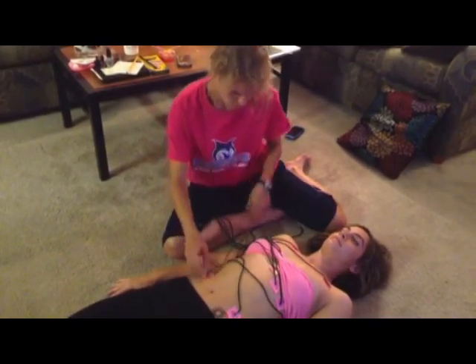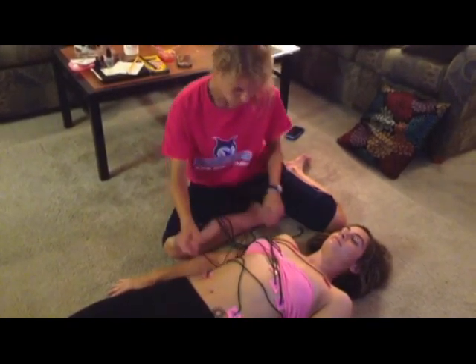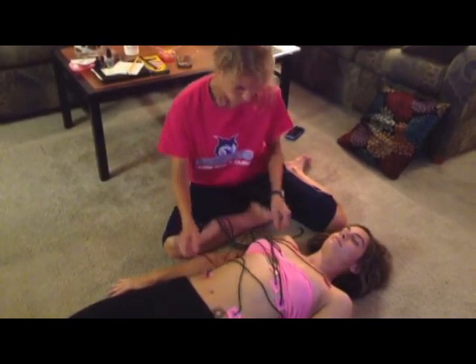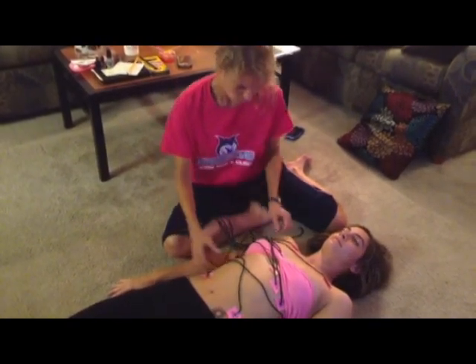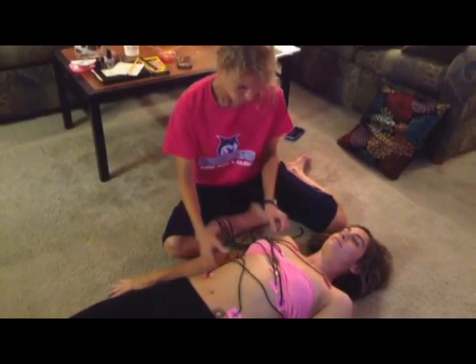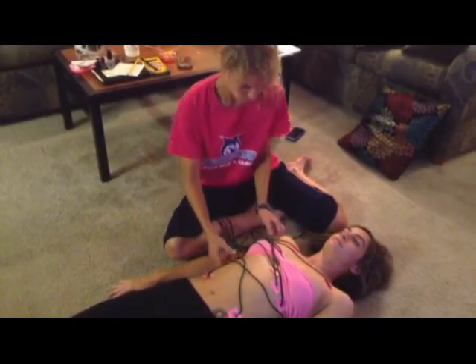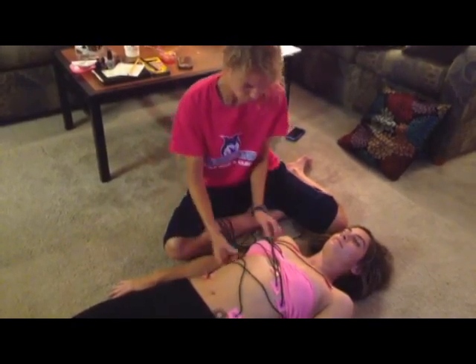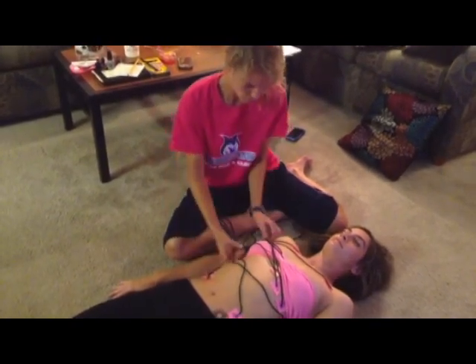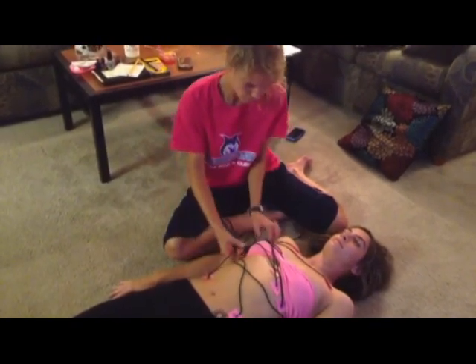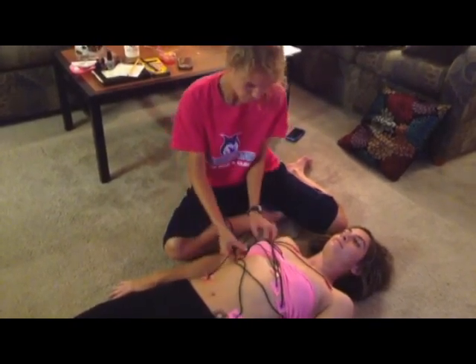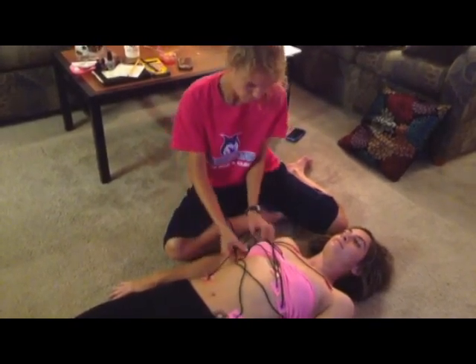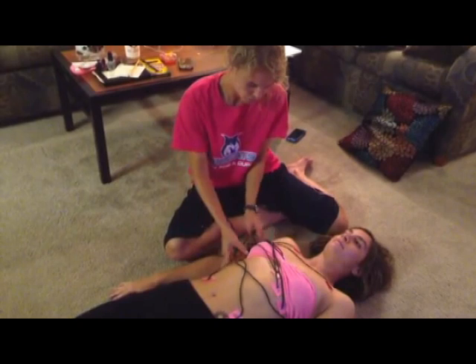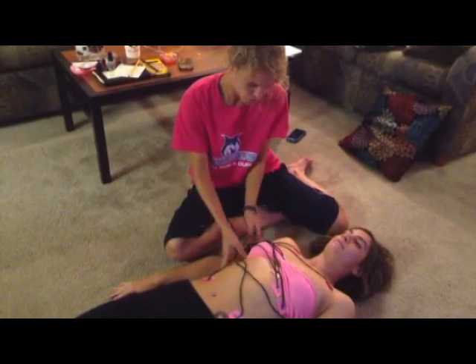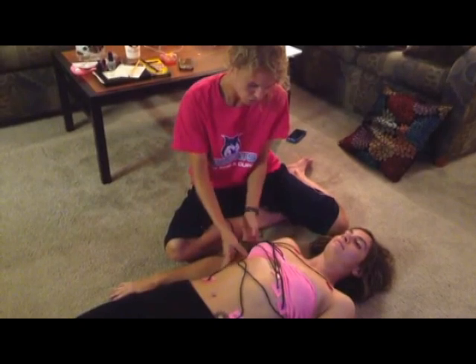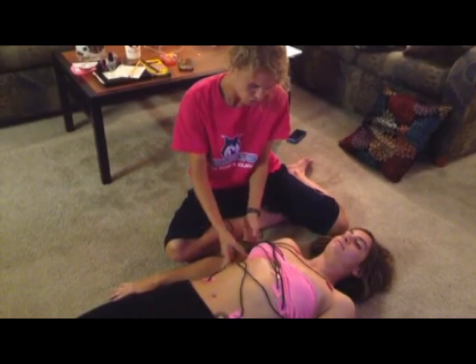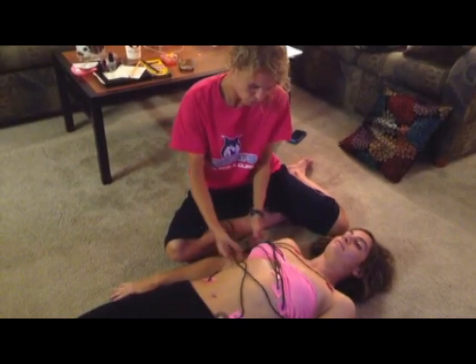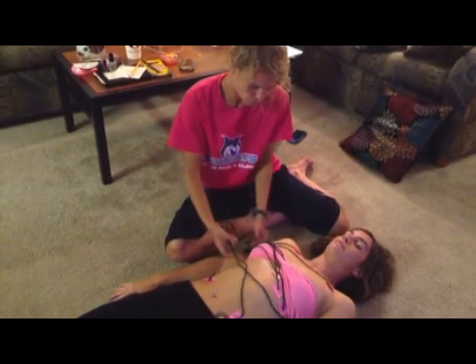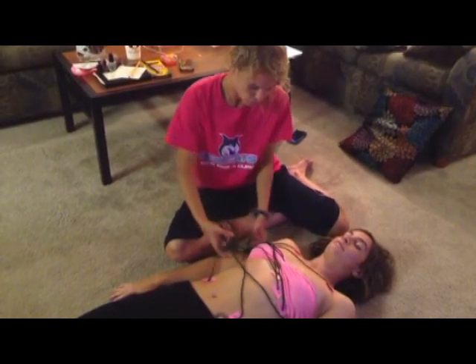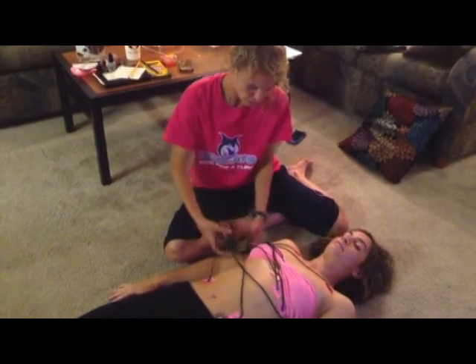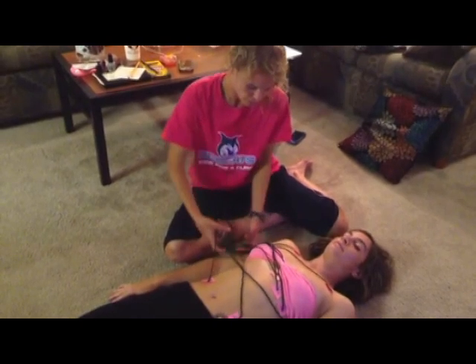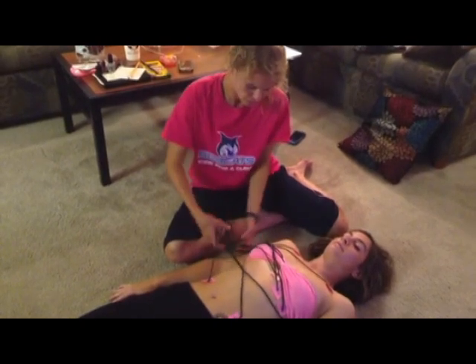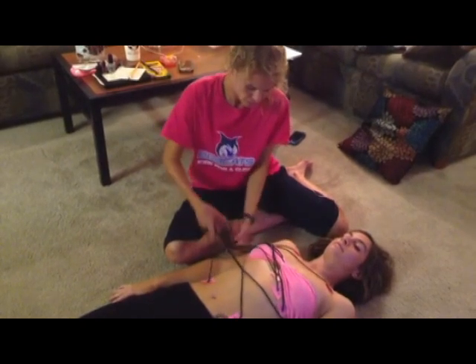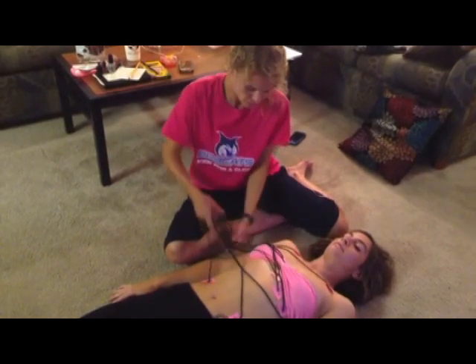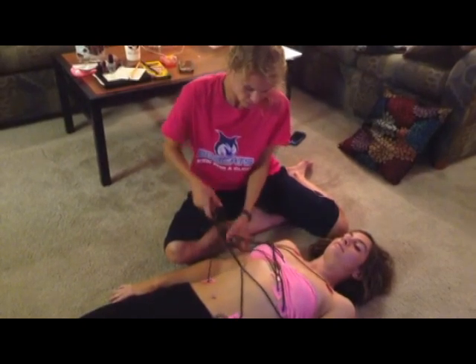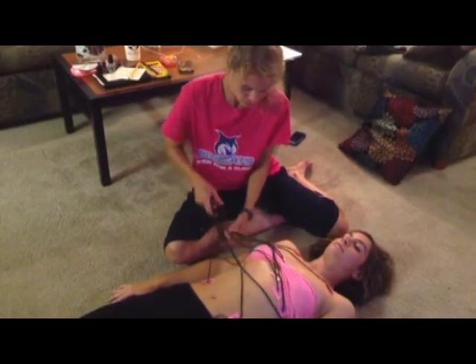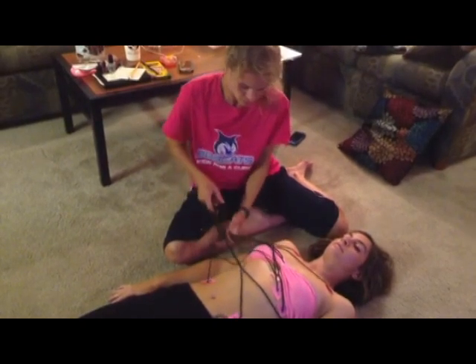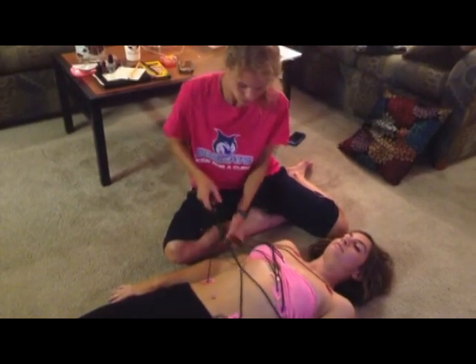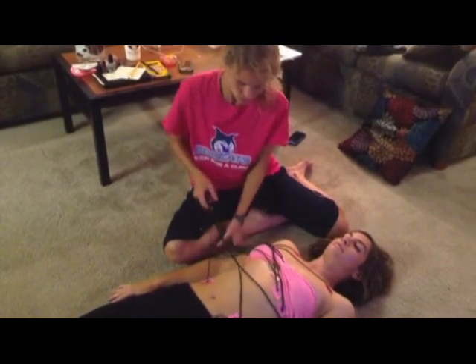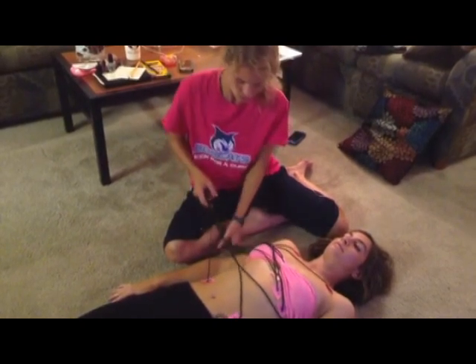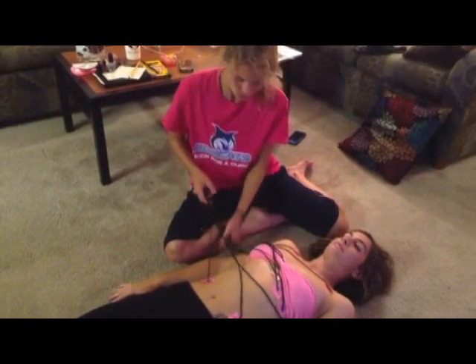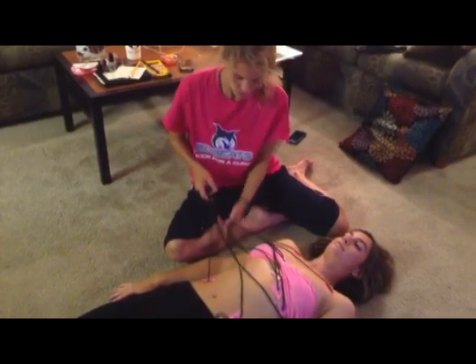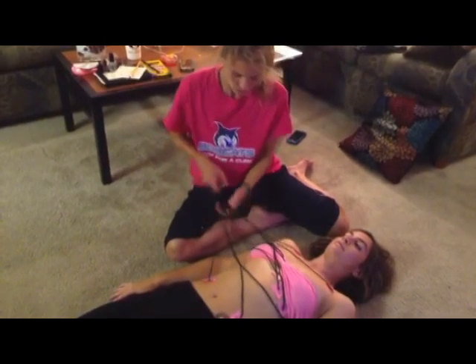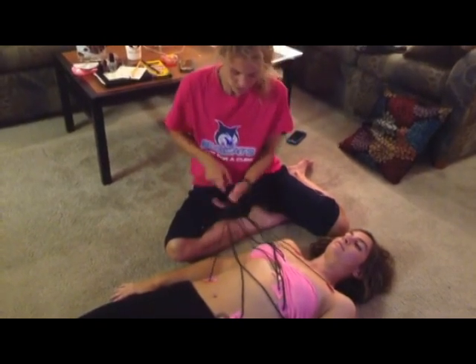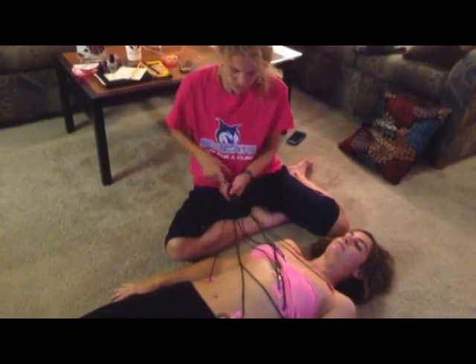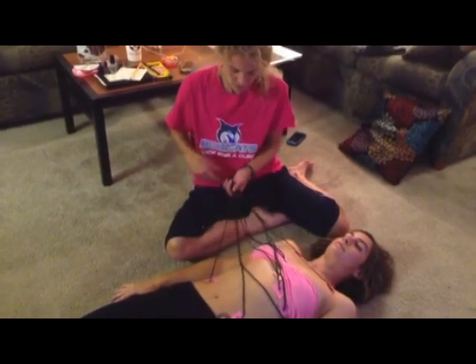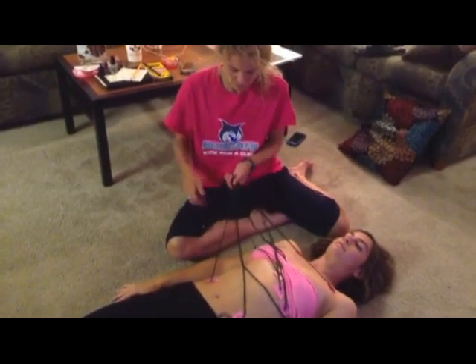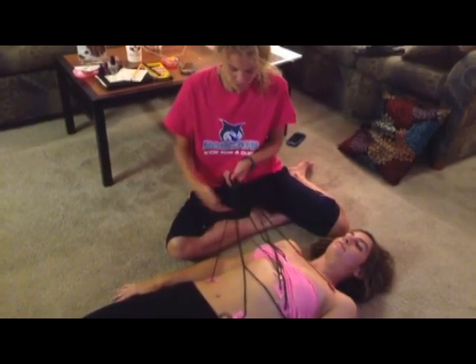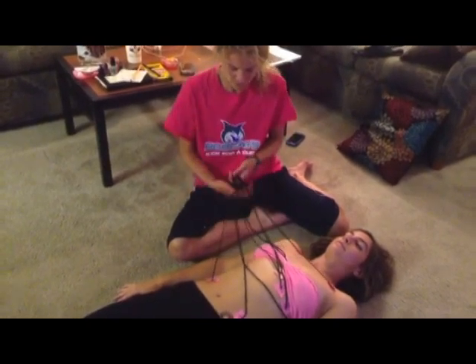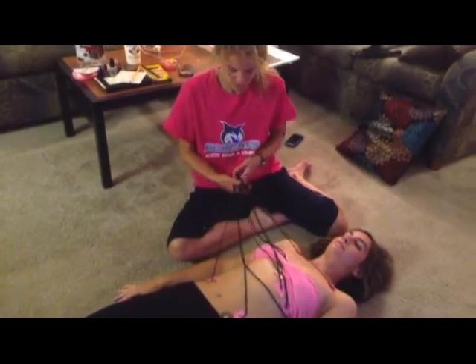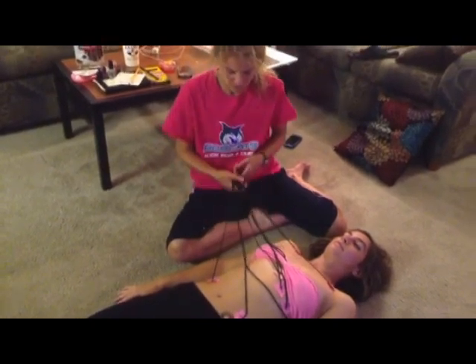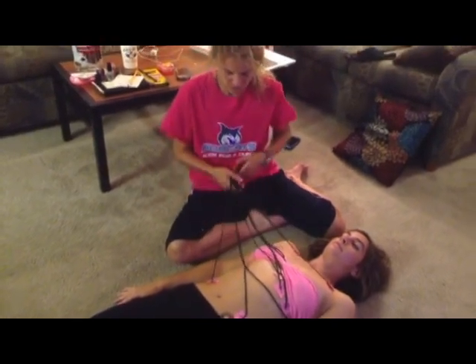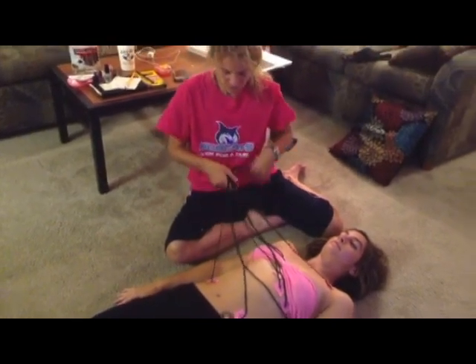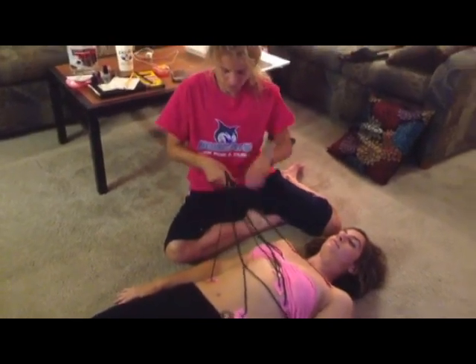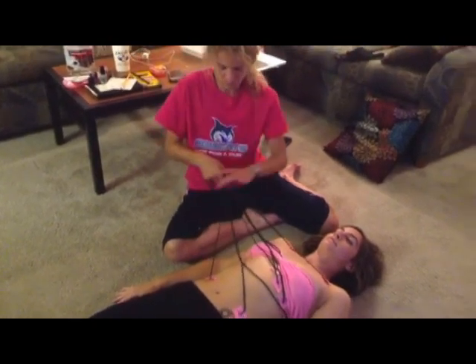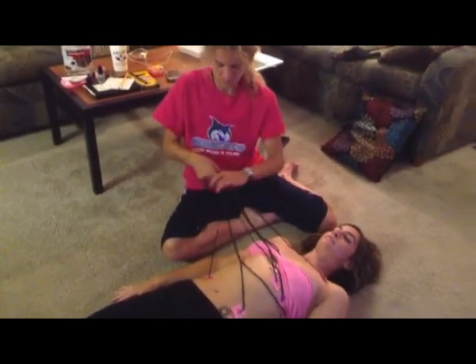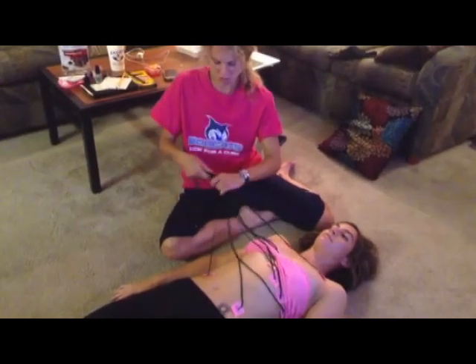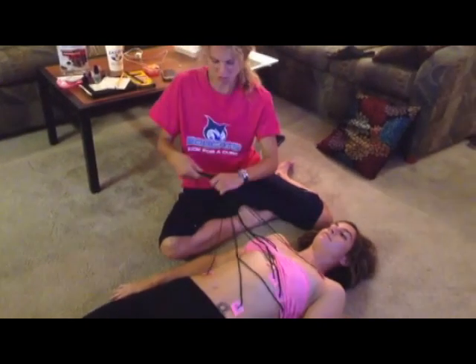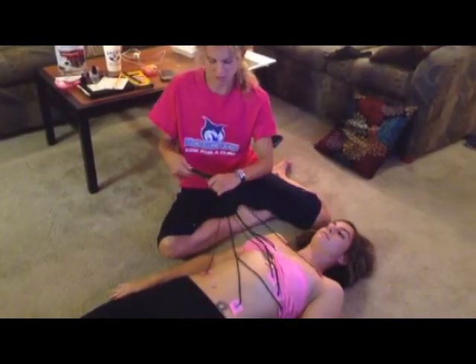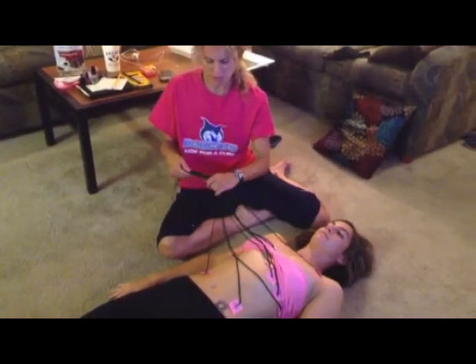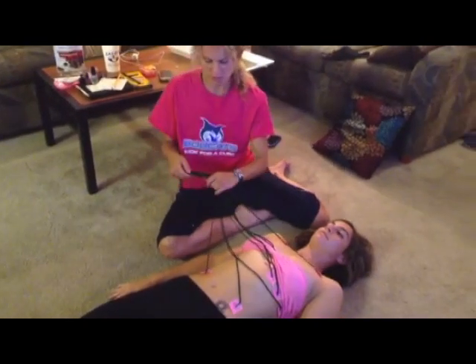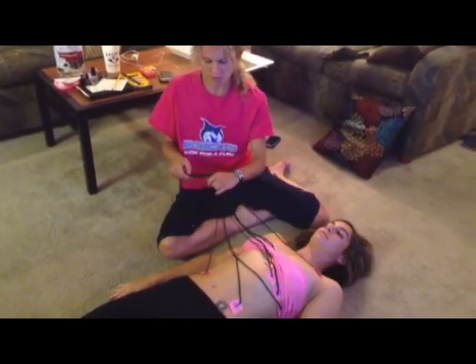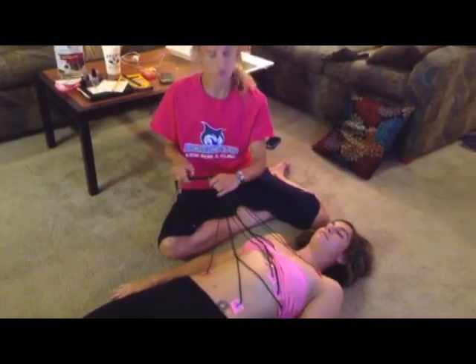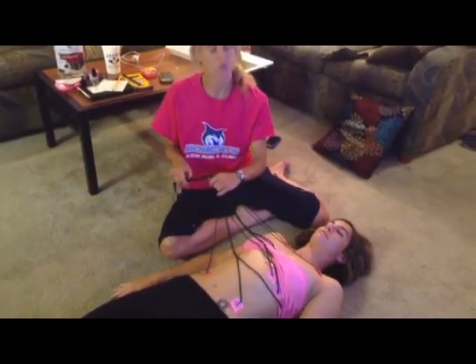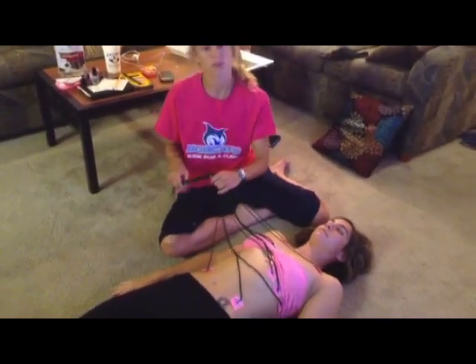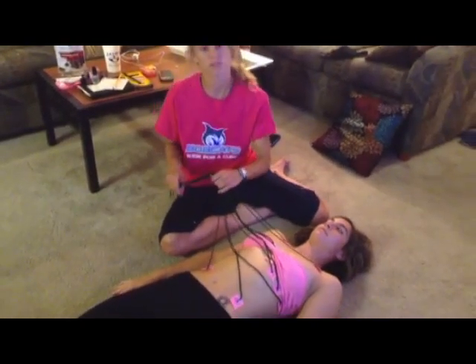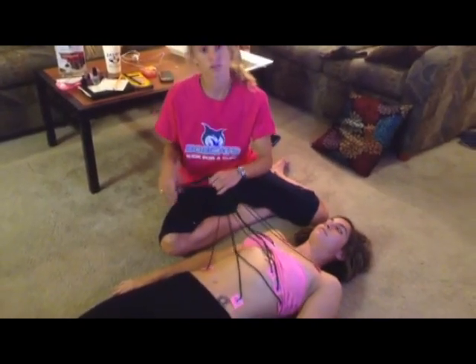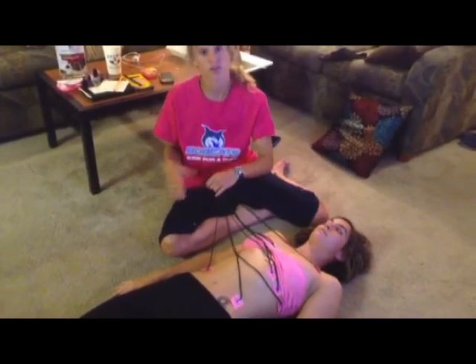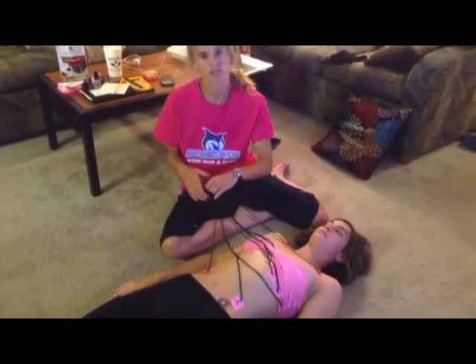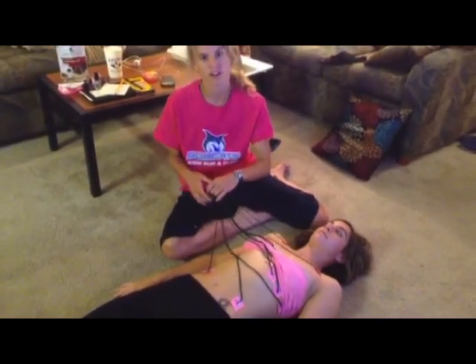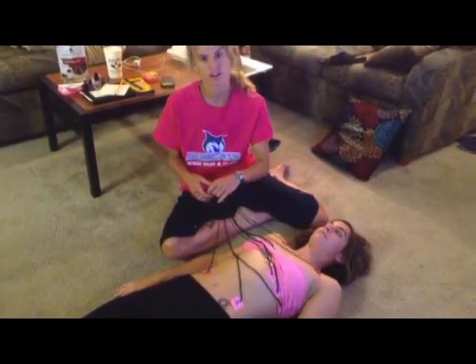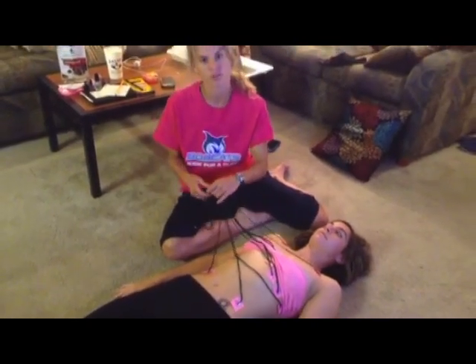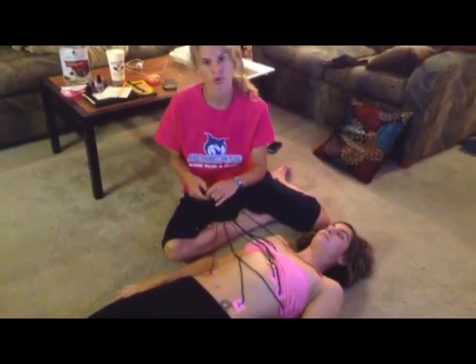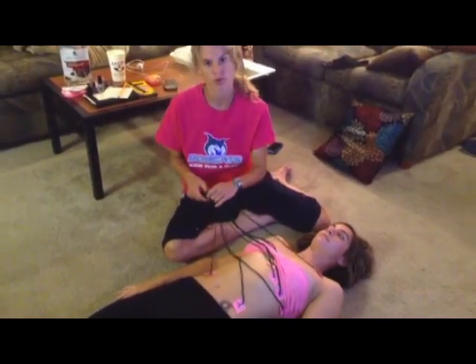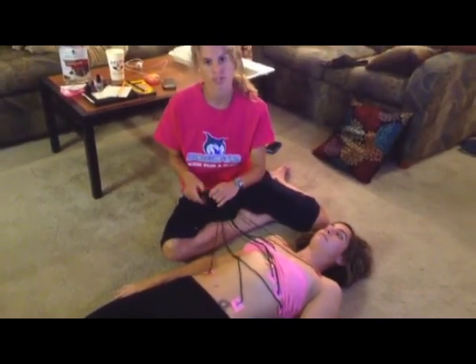And once you're finished, all the wires are hooked up to an EKG machine, which will give you your final recording.